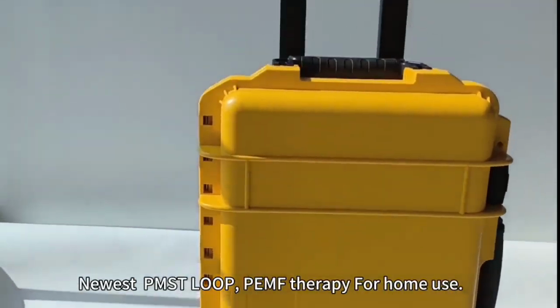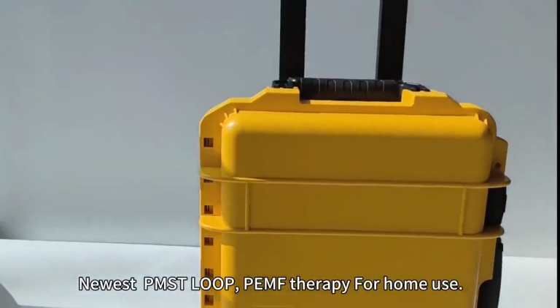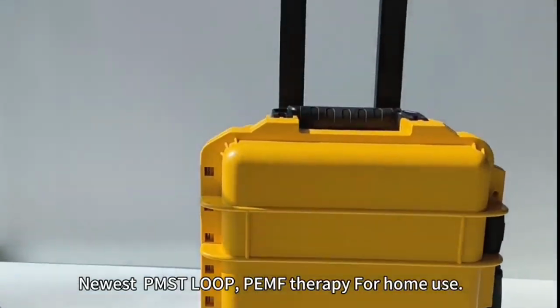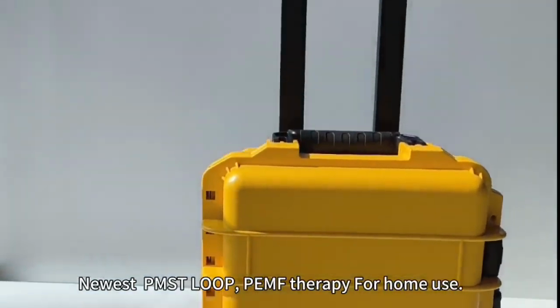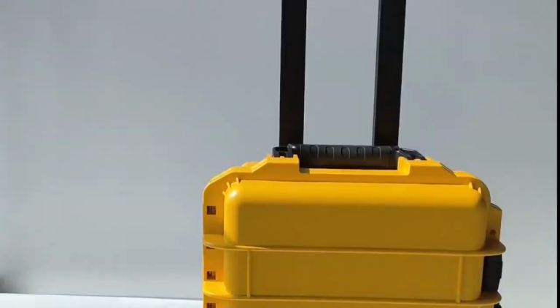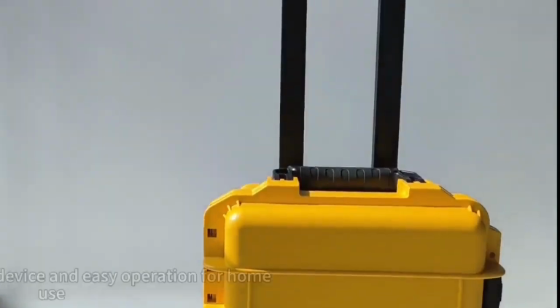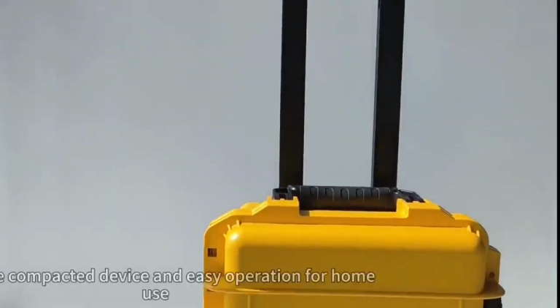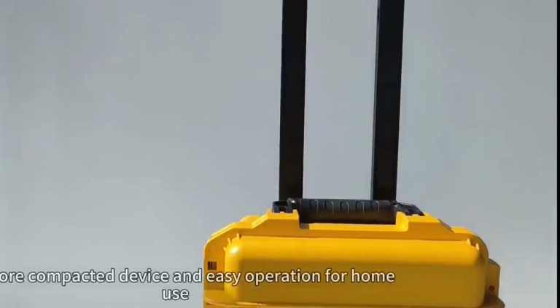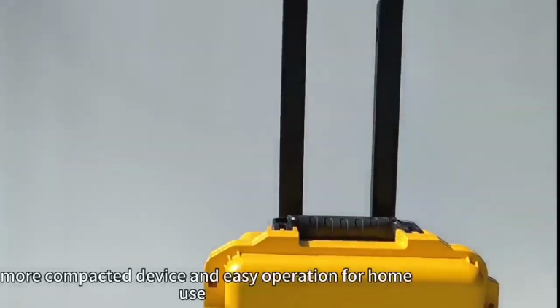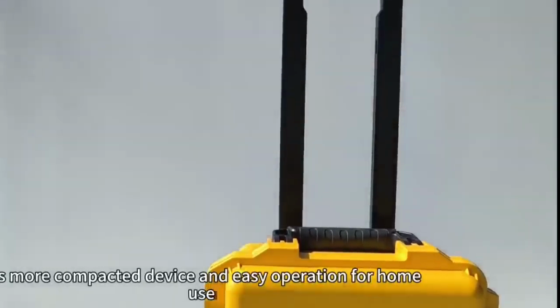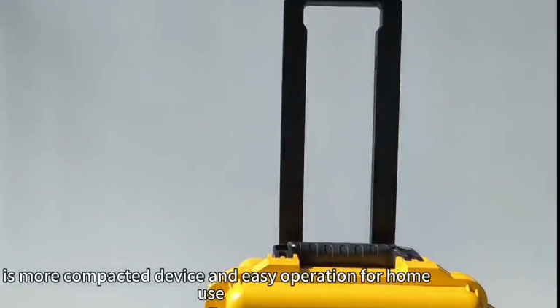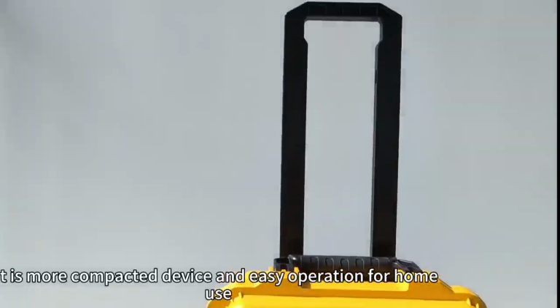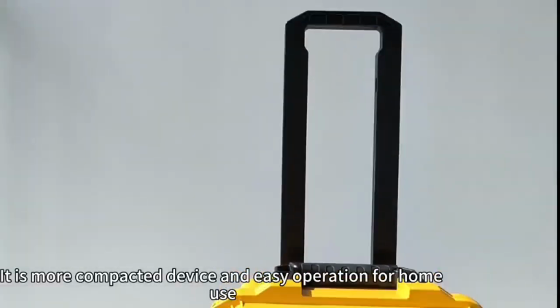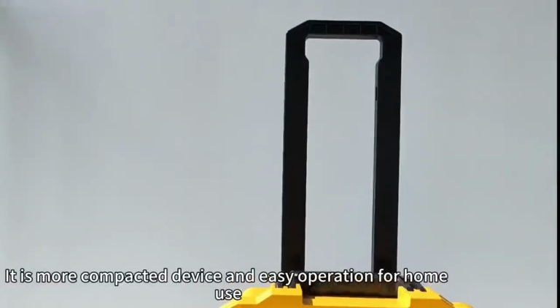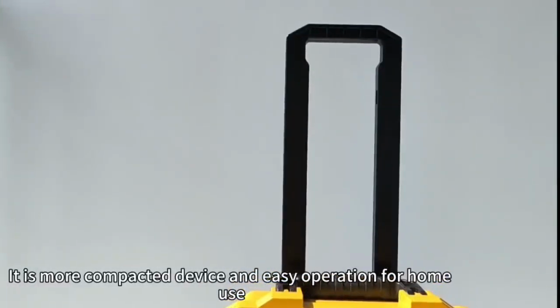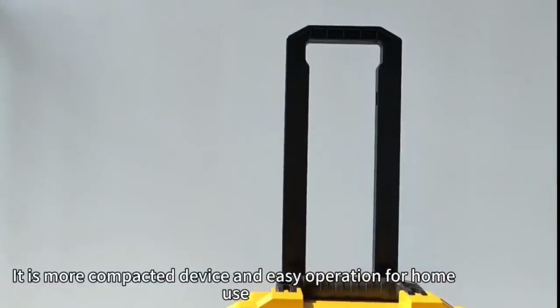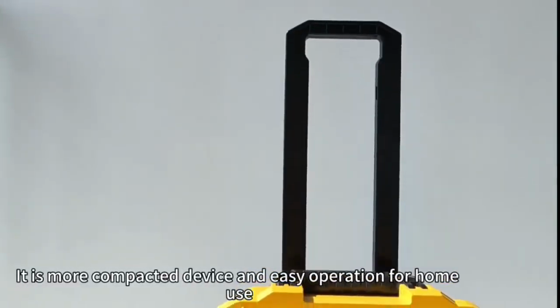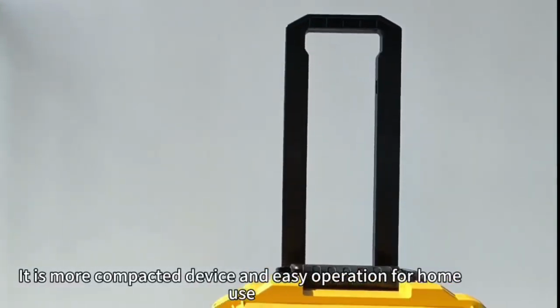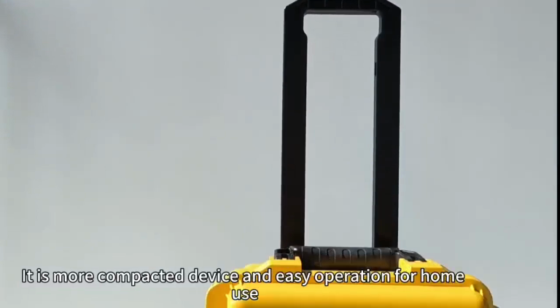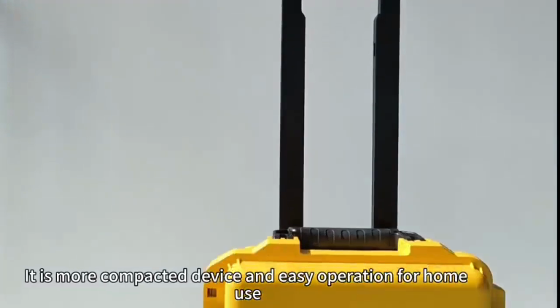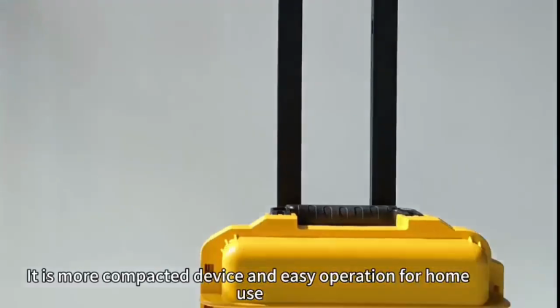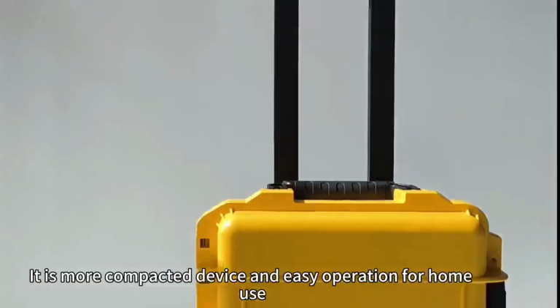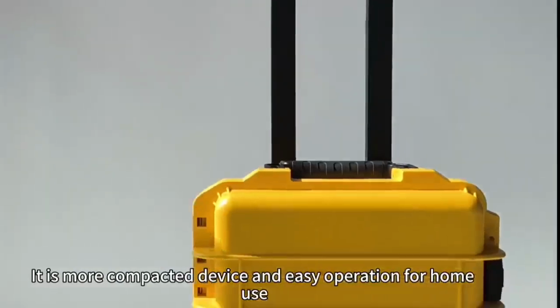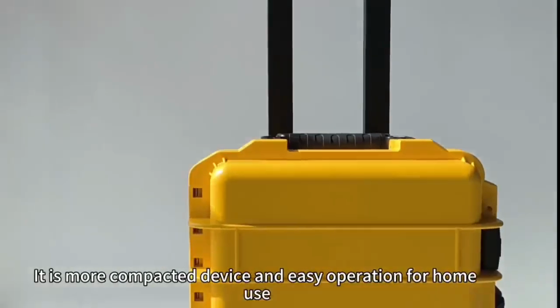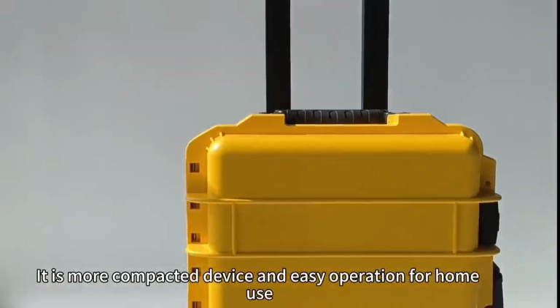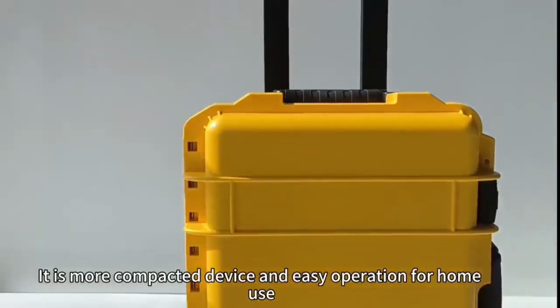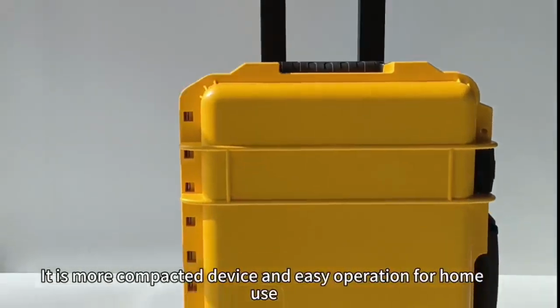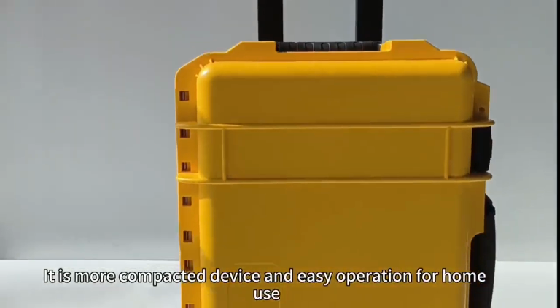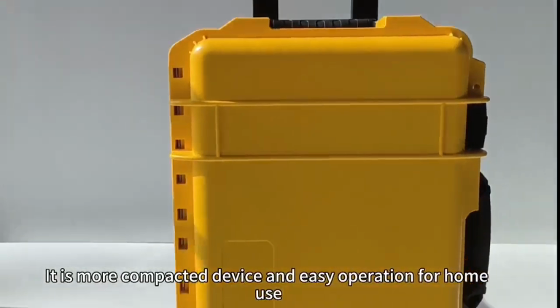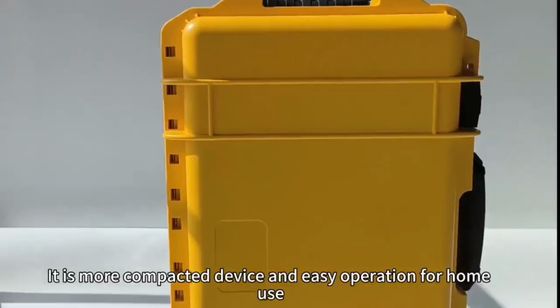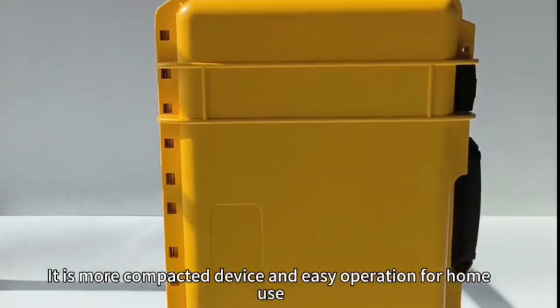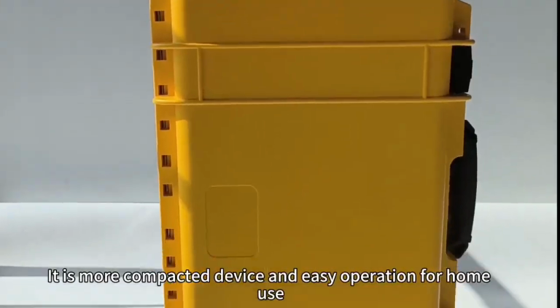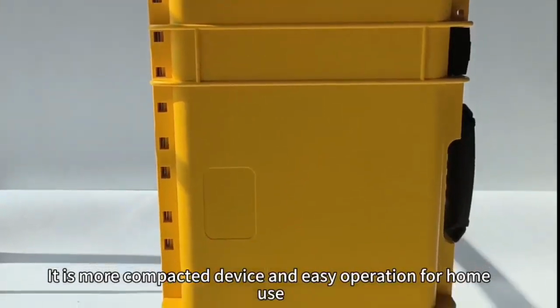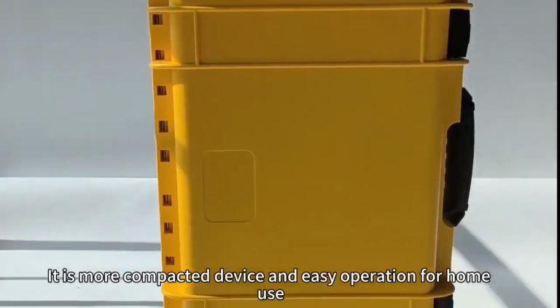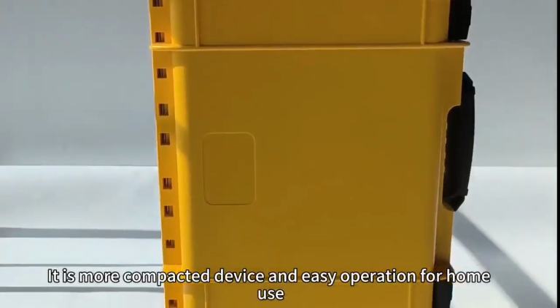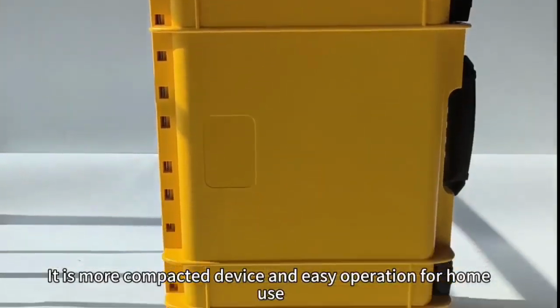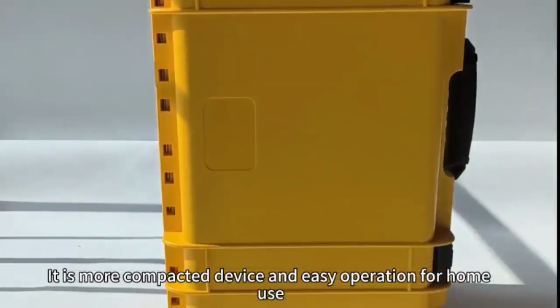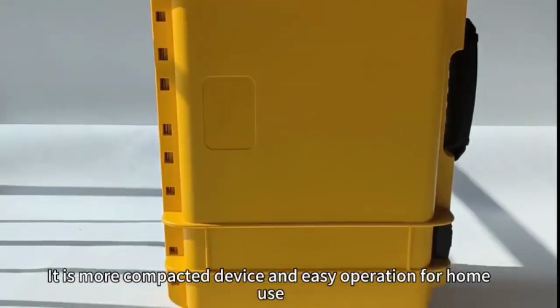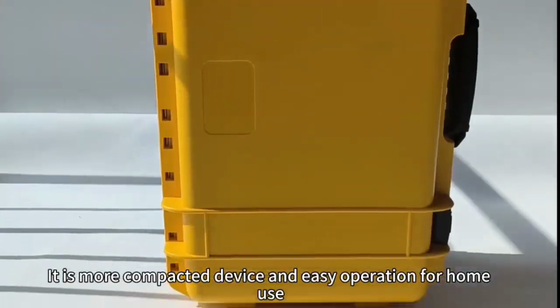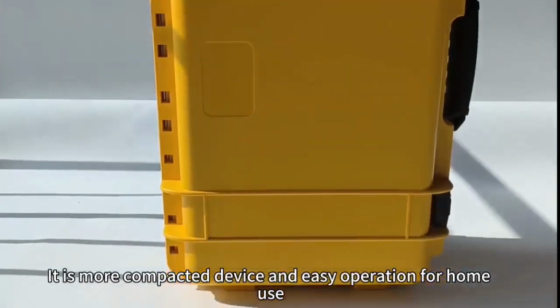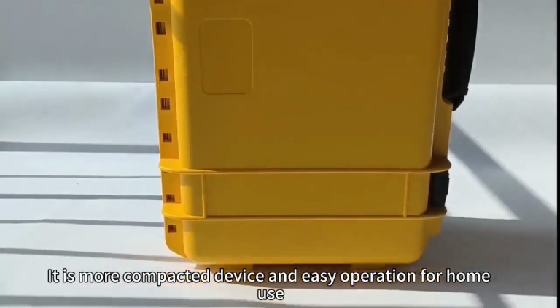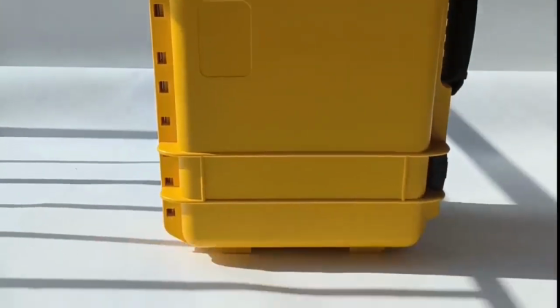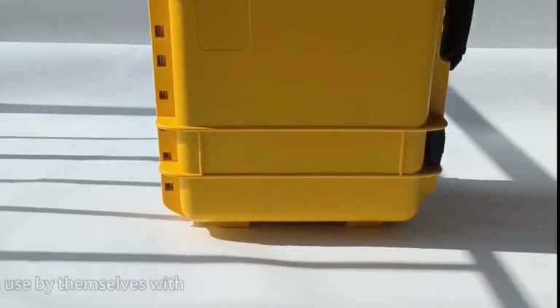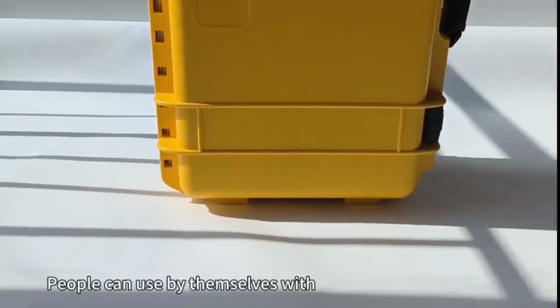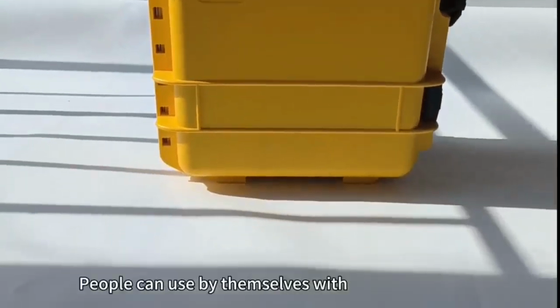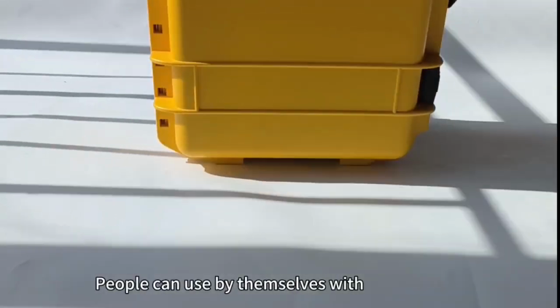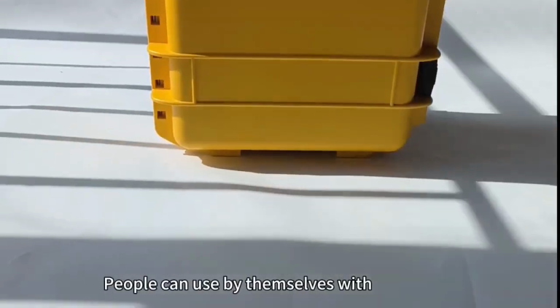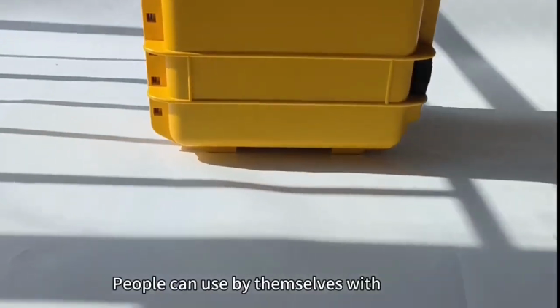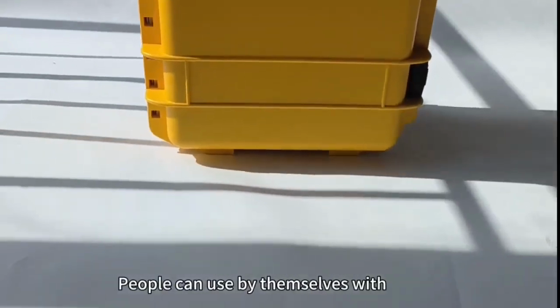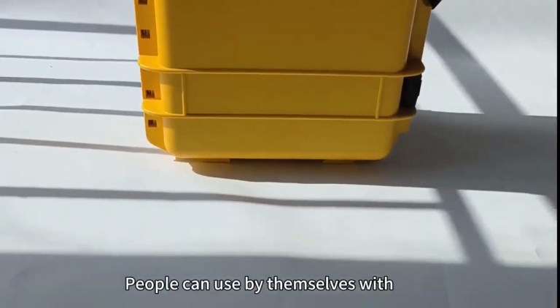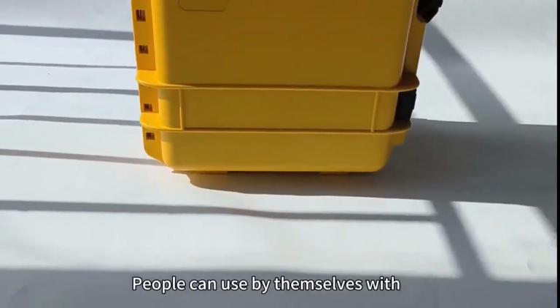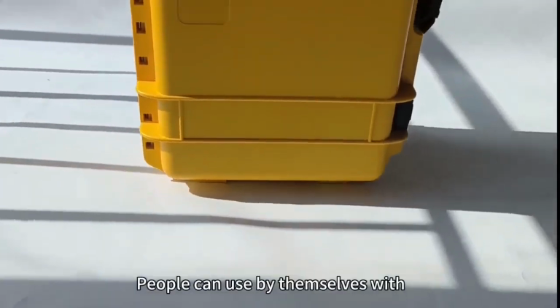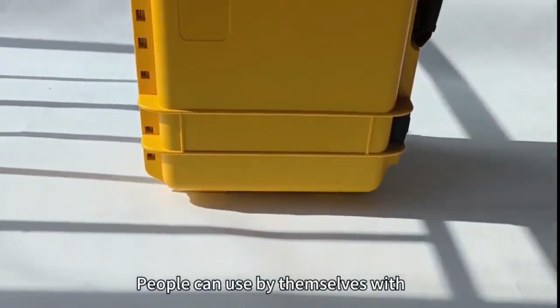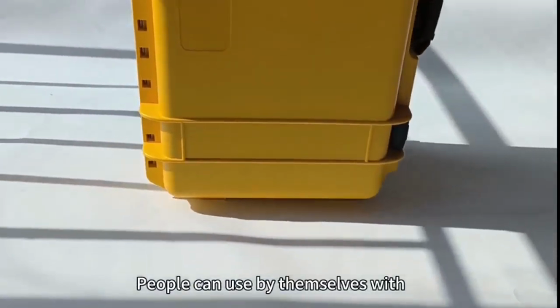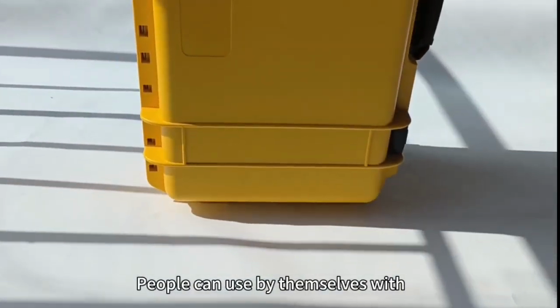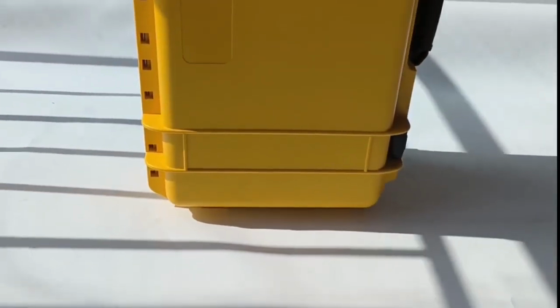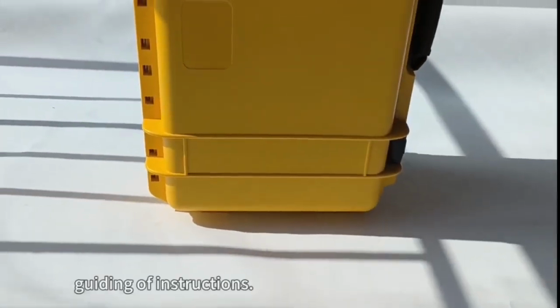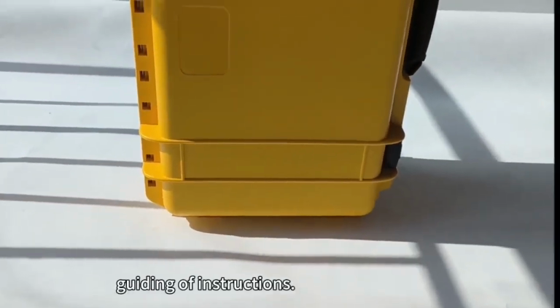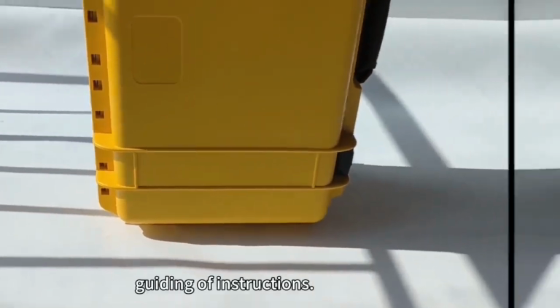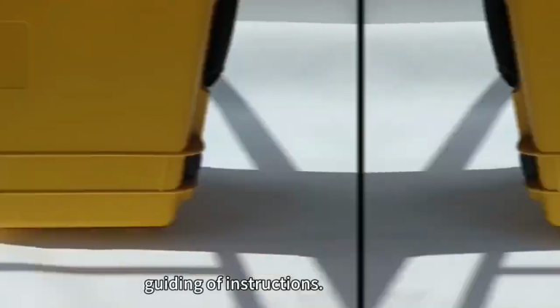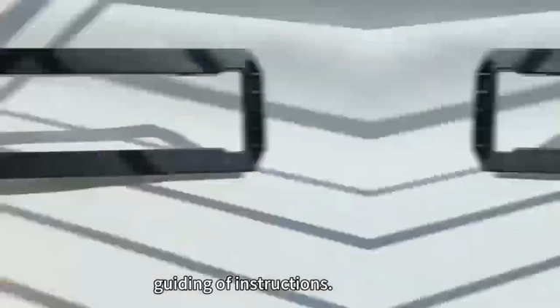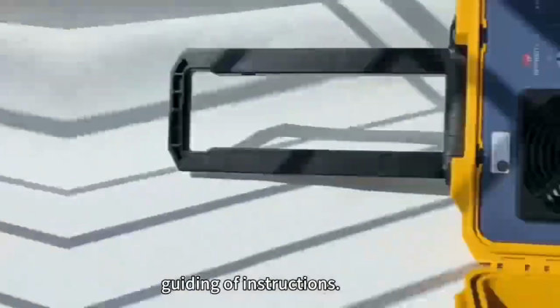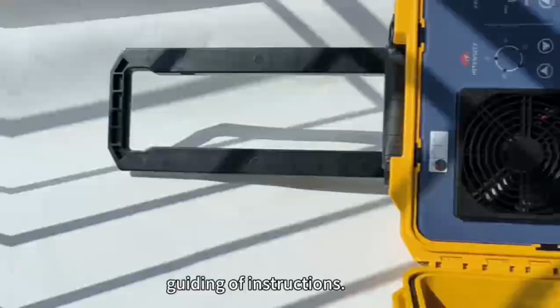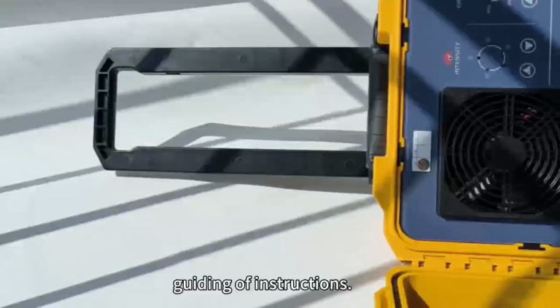It is a small, compact device and easy to operate for home use. People can use it by themselves with the guidance of instructions.